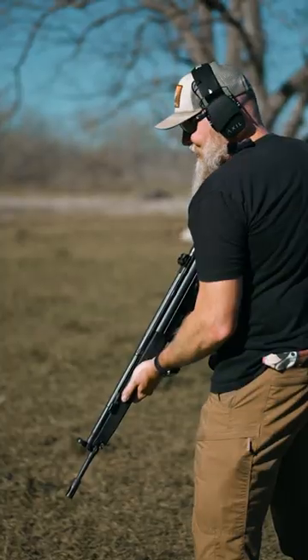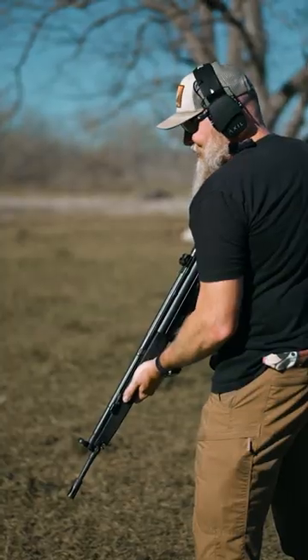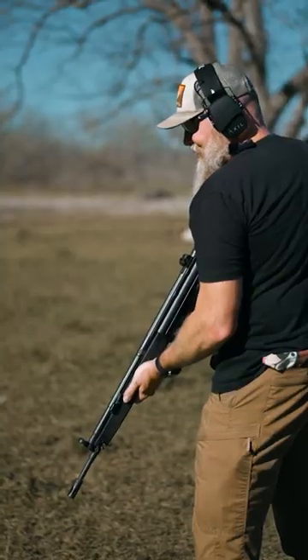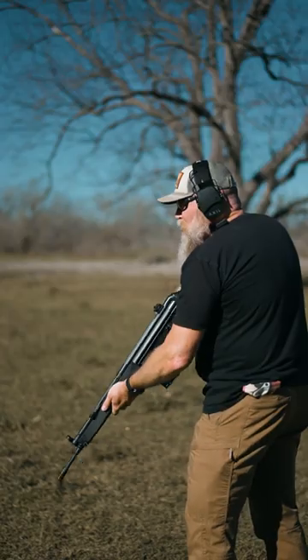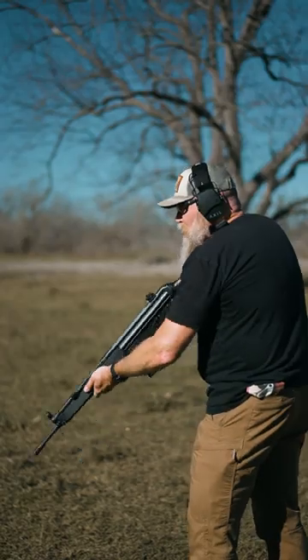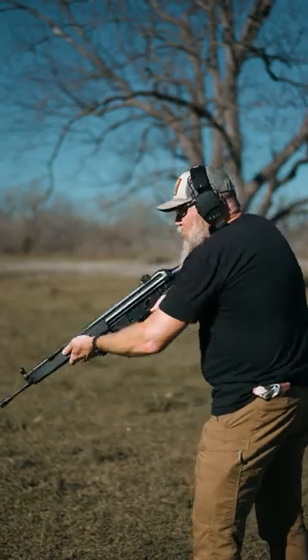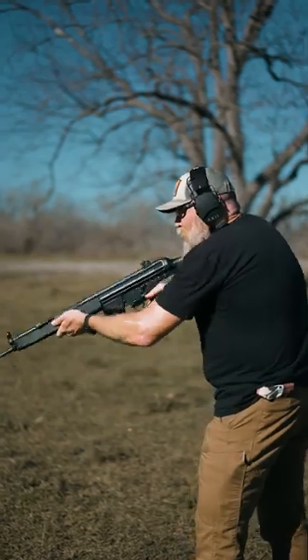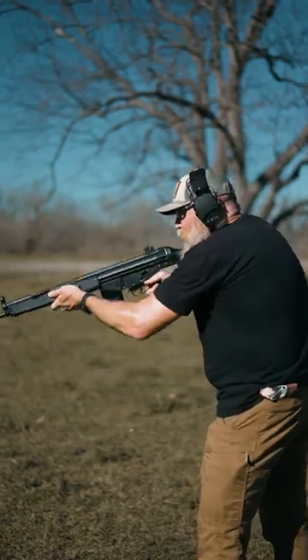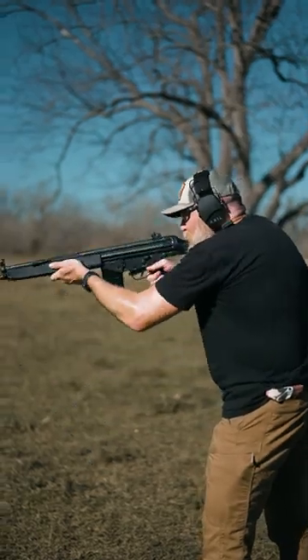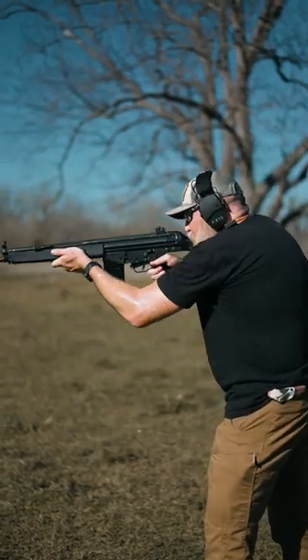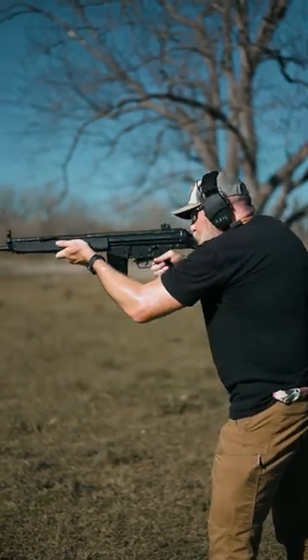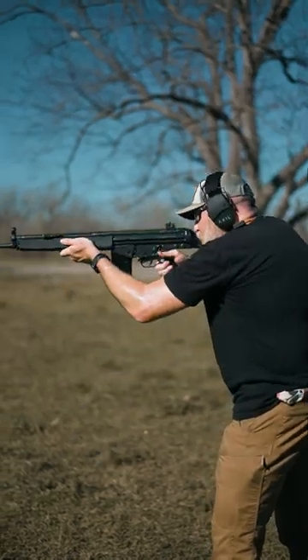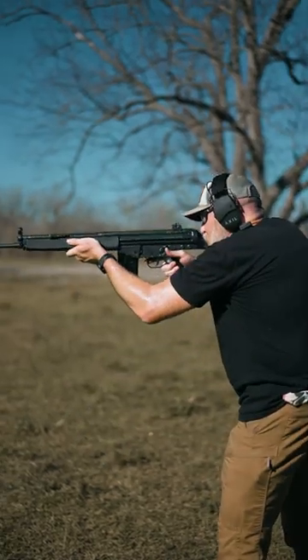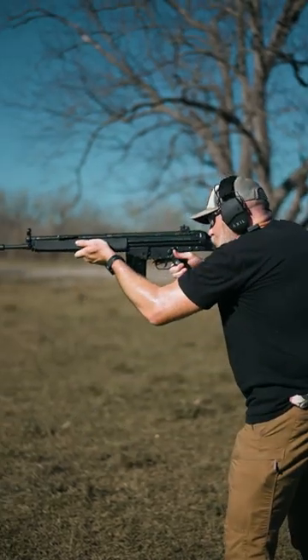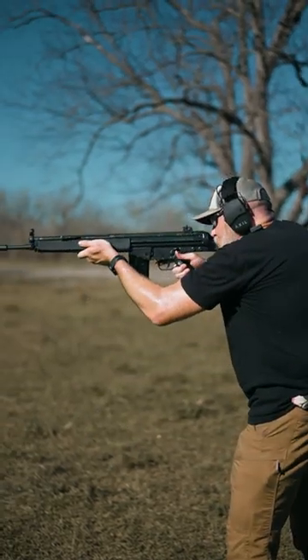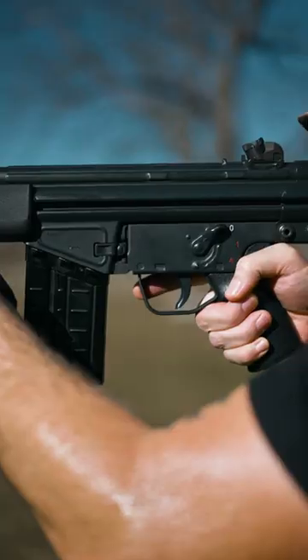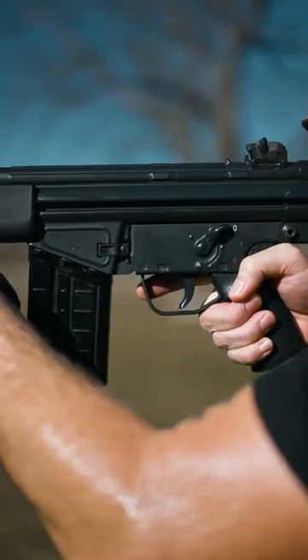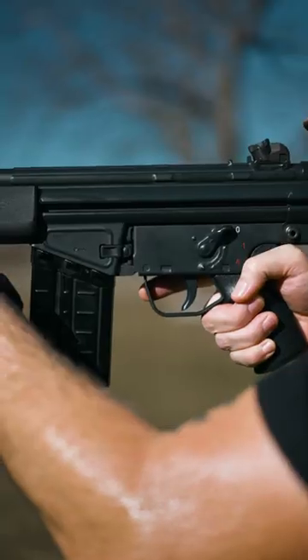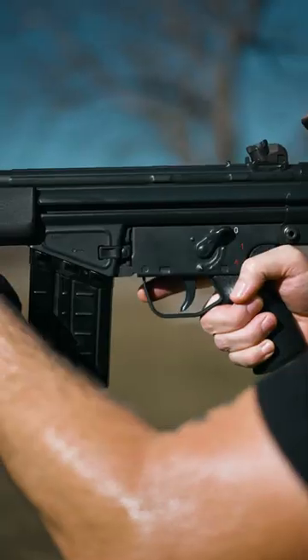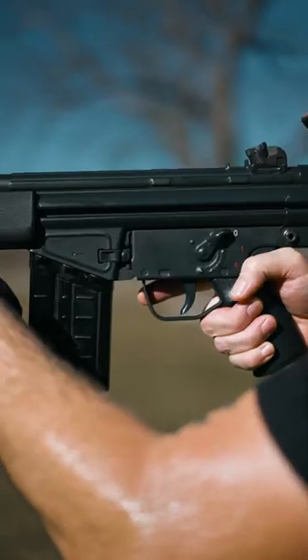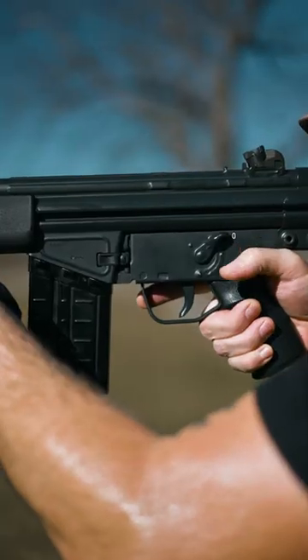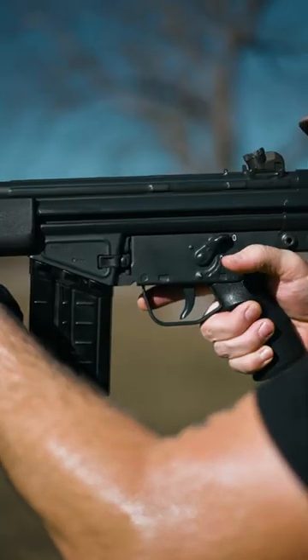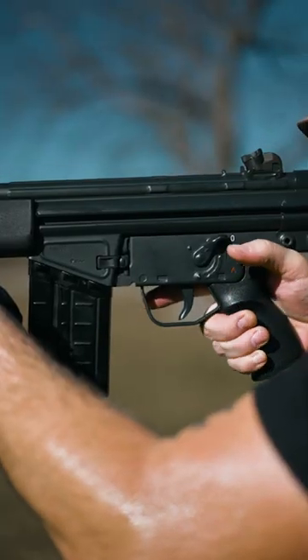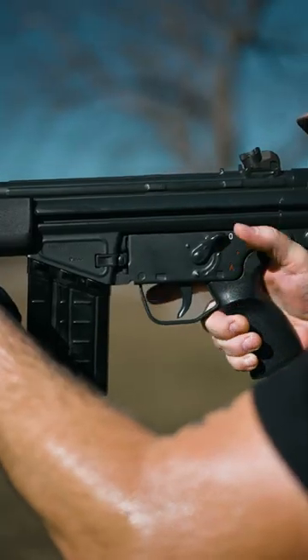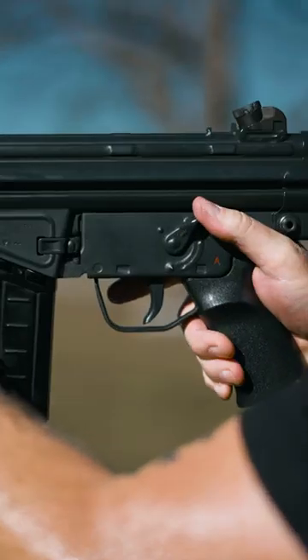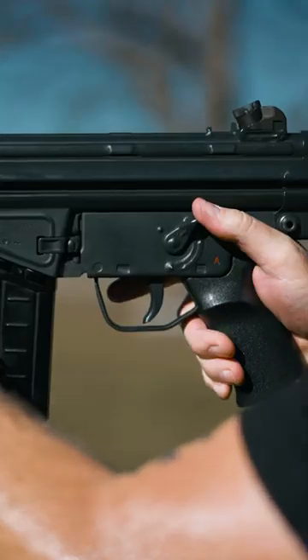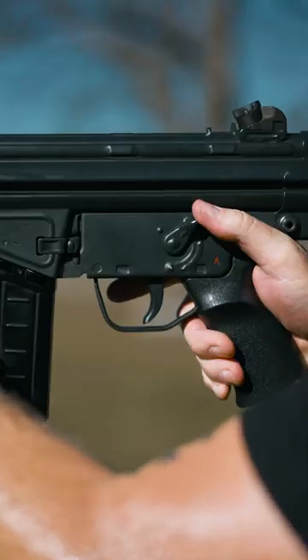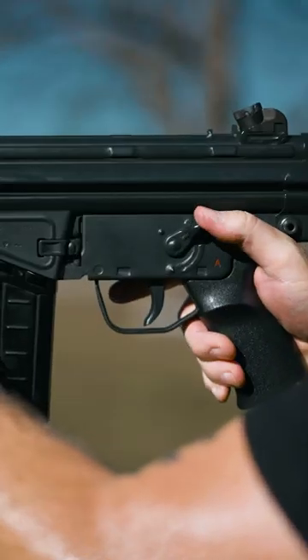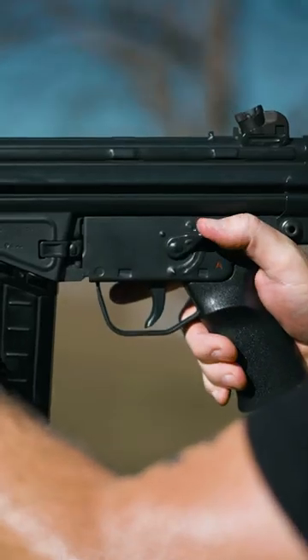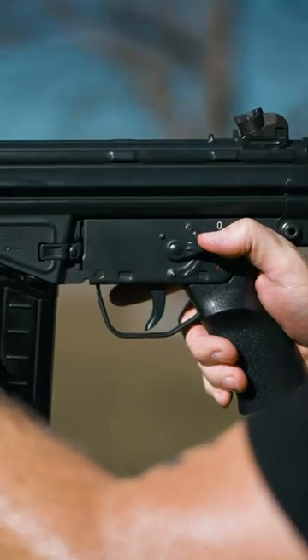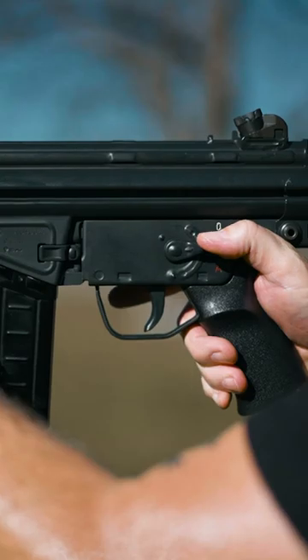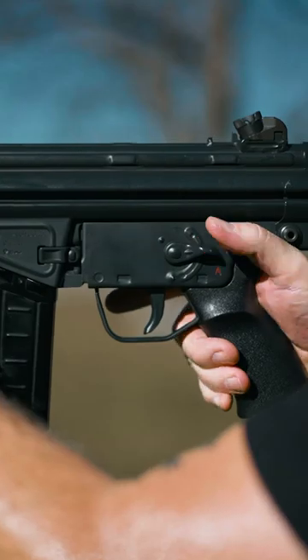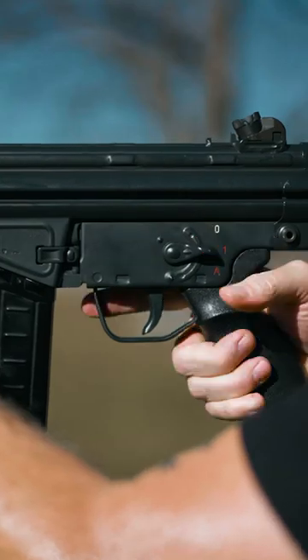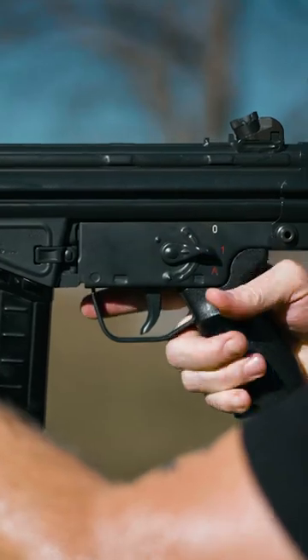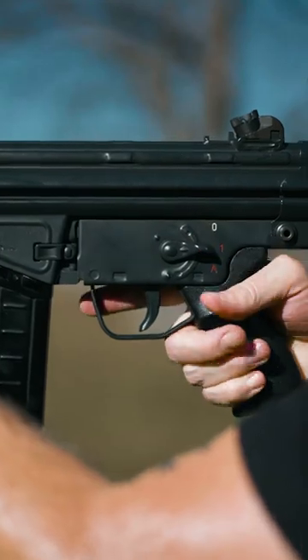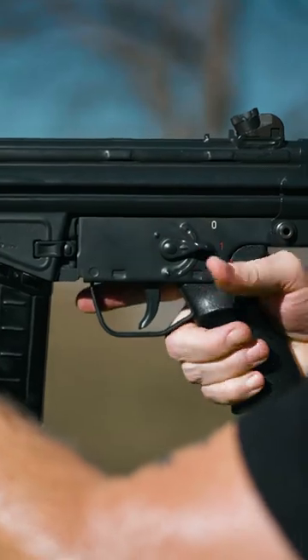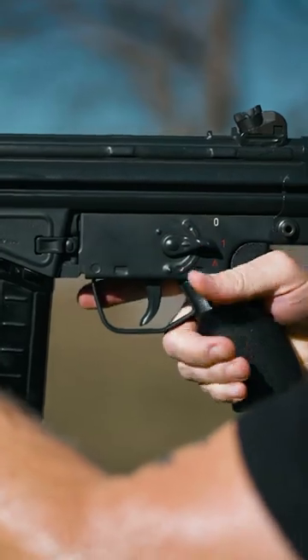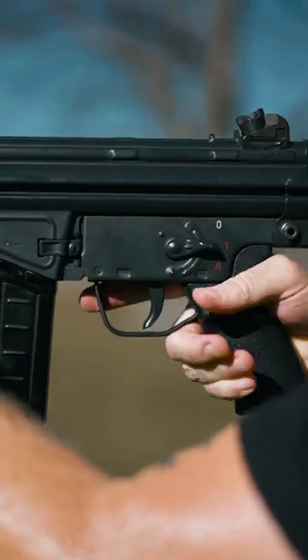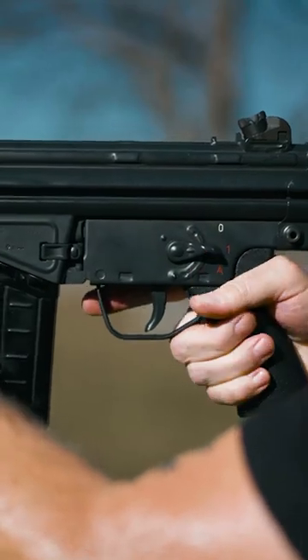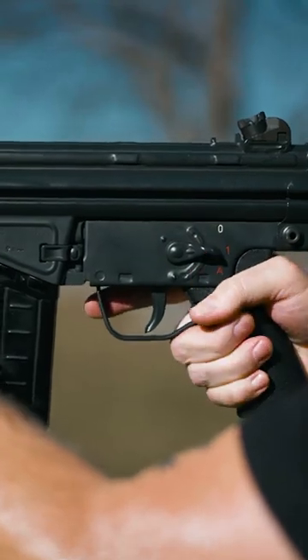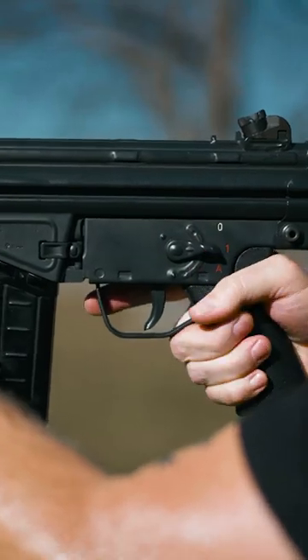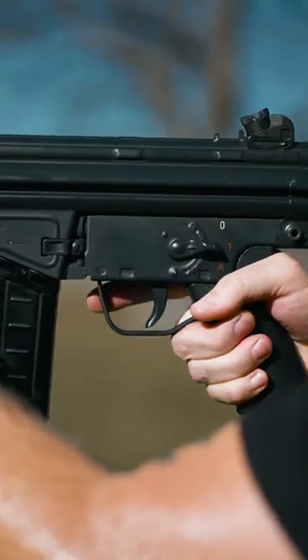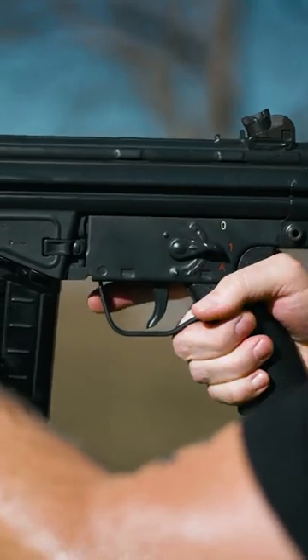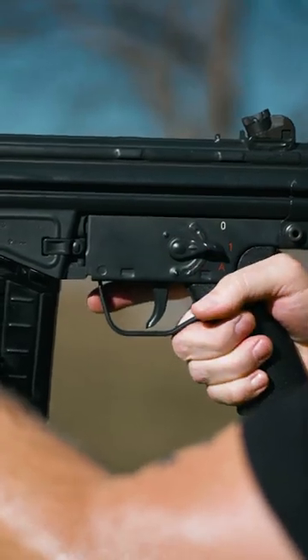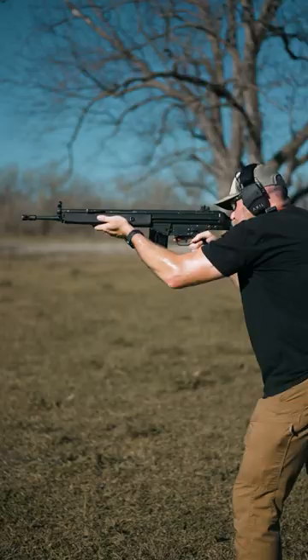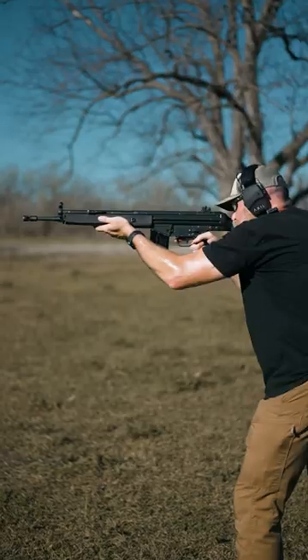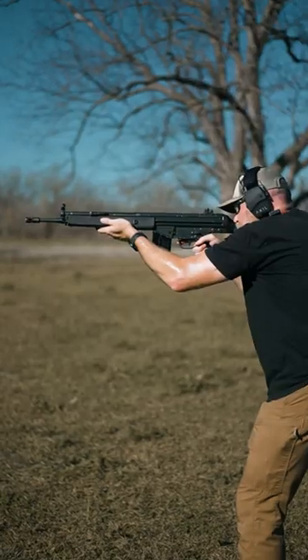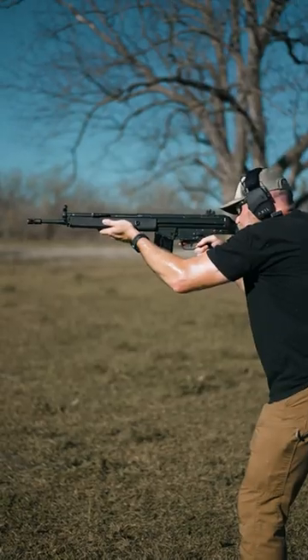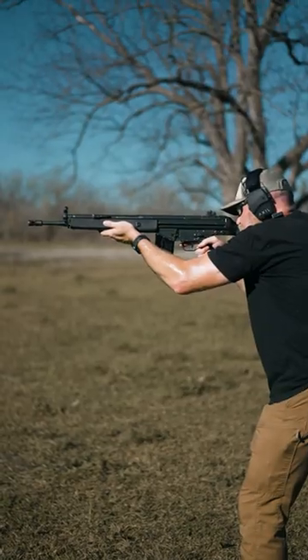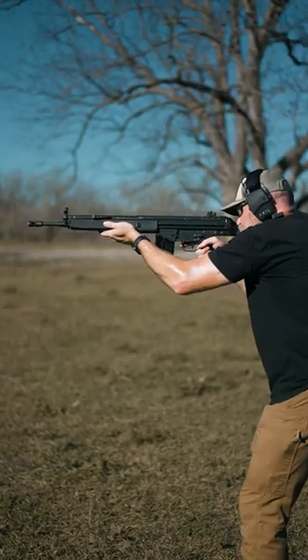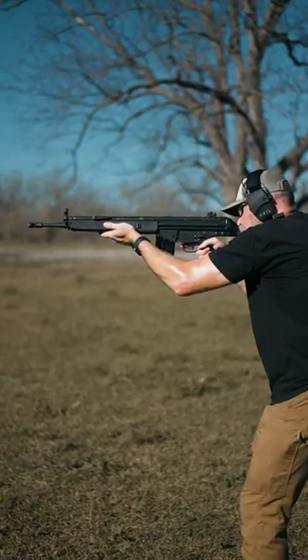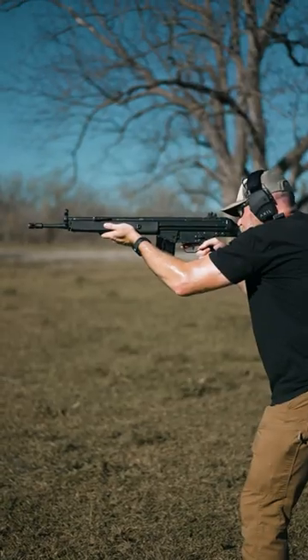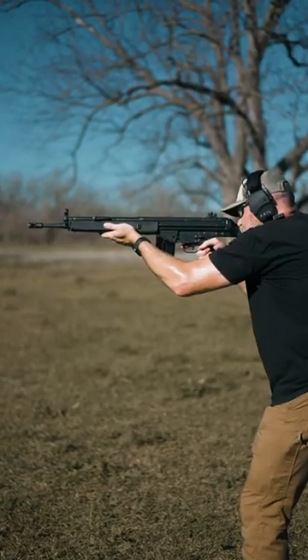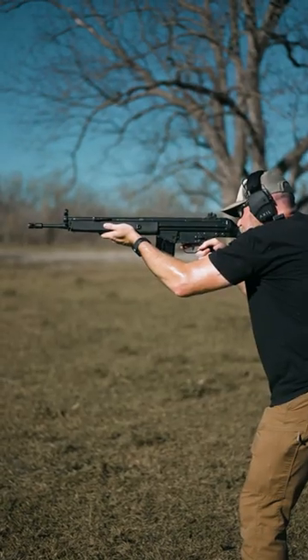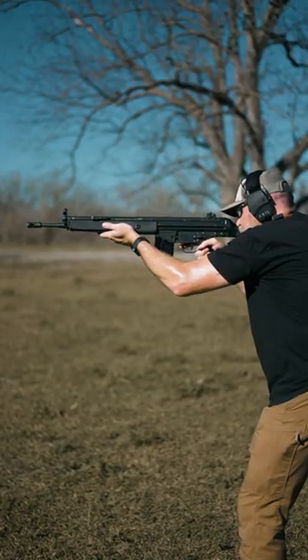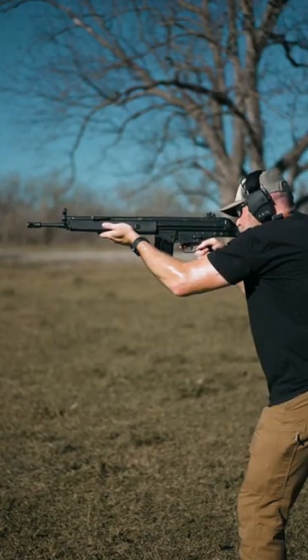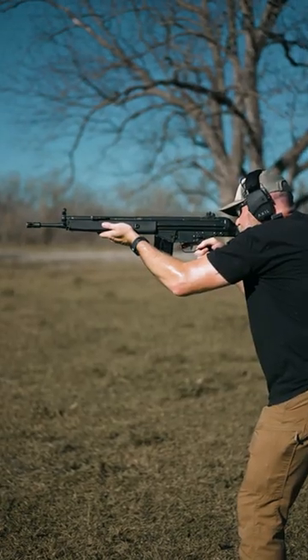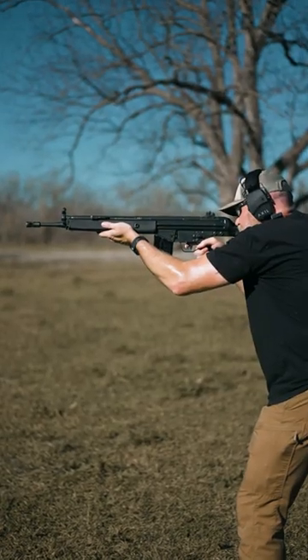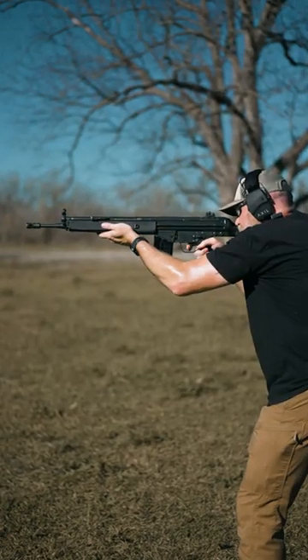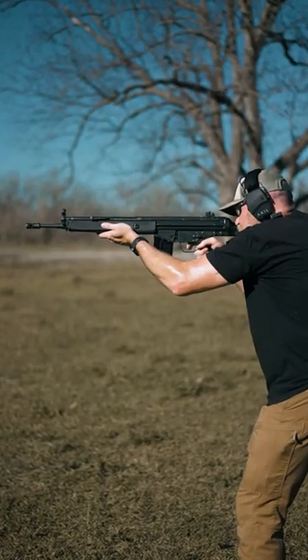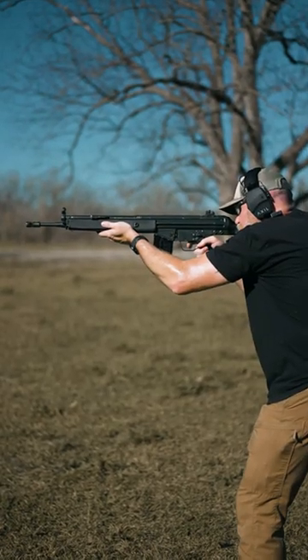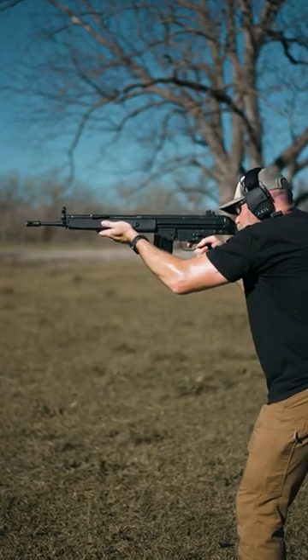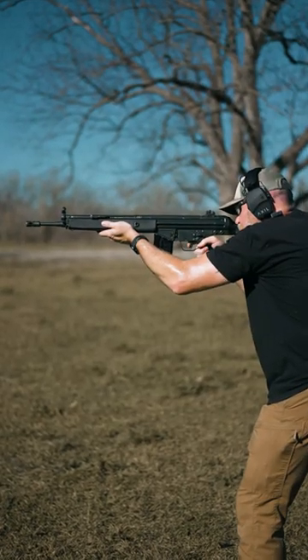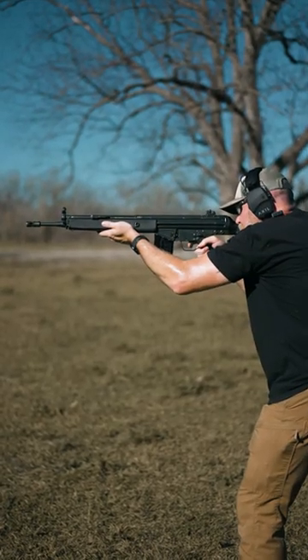Next, shoulder the rifle. For semi-auto, pull the fire selector down to one. Press the trigger to fire a single shot.